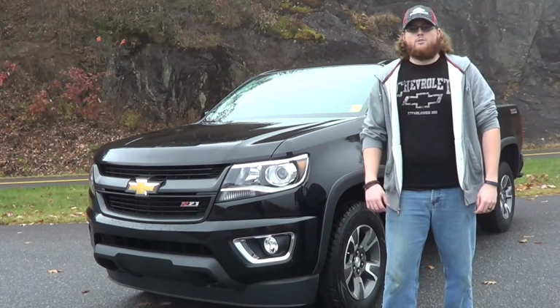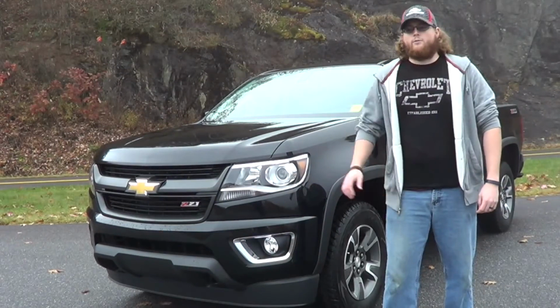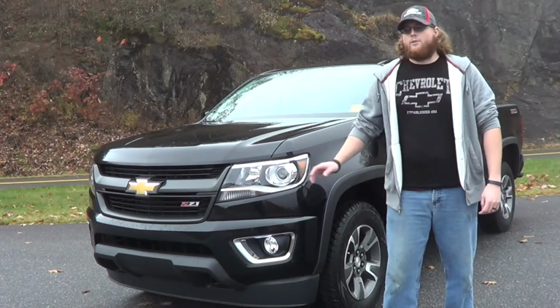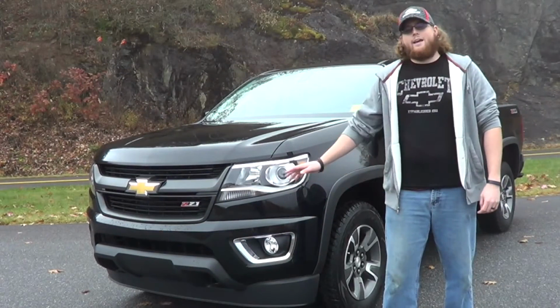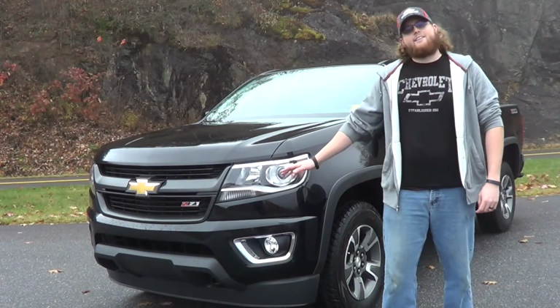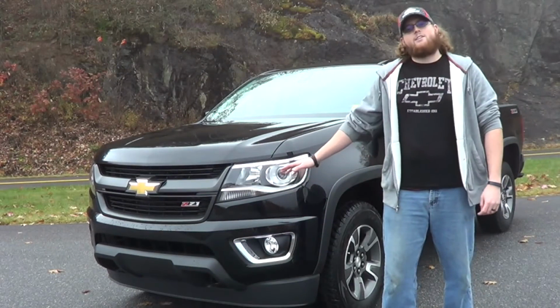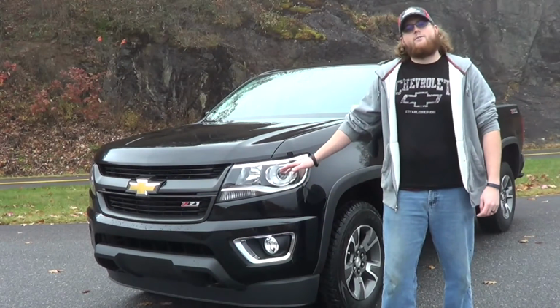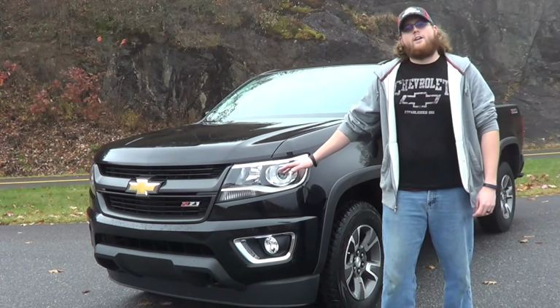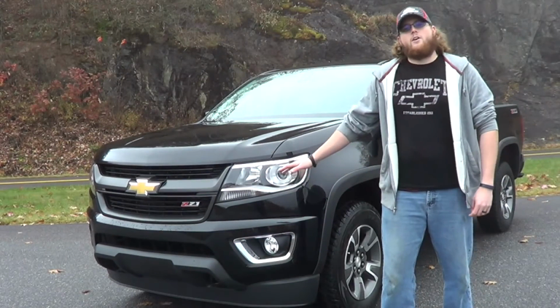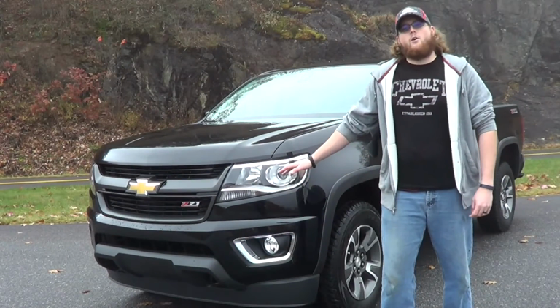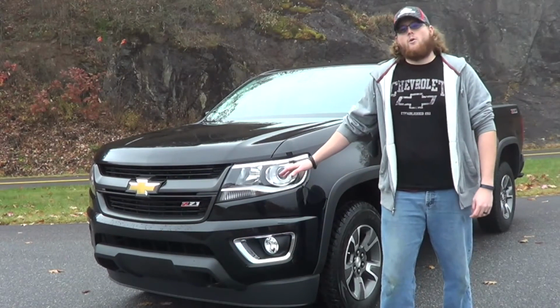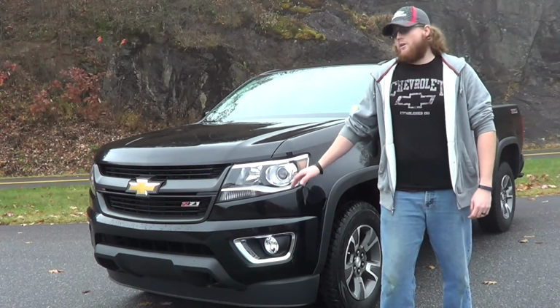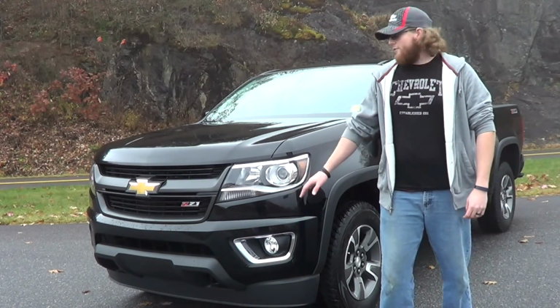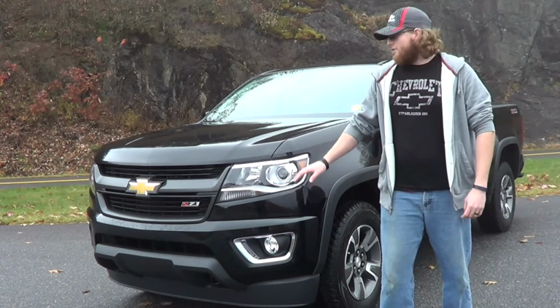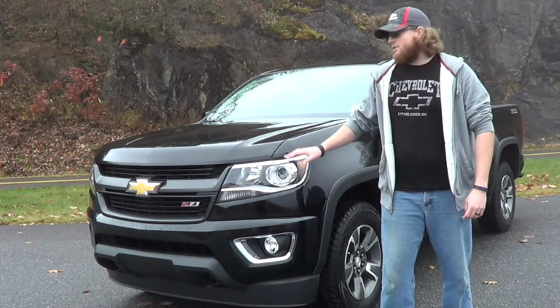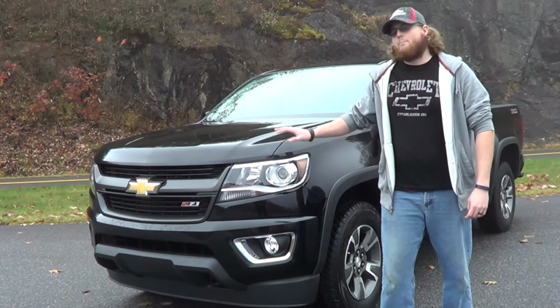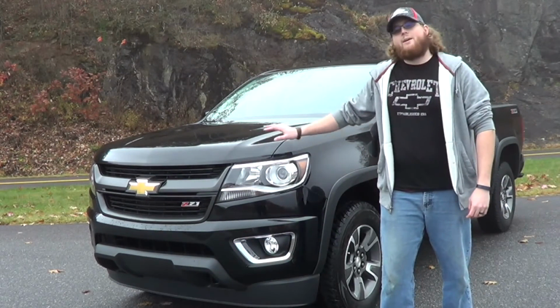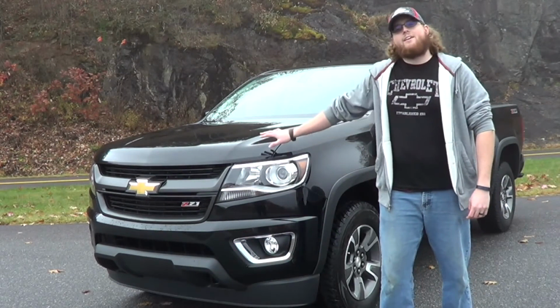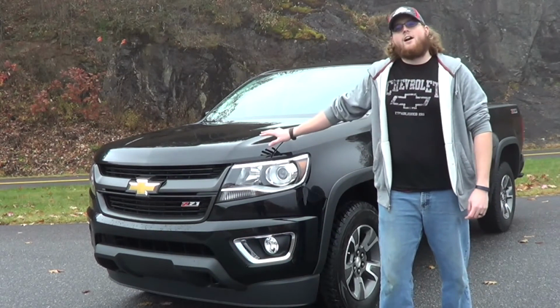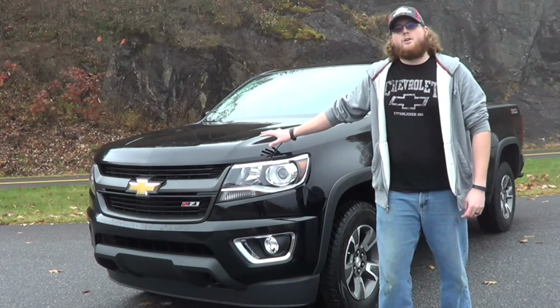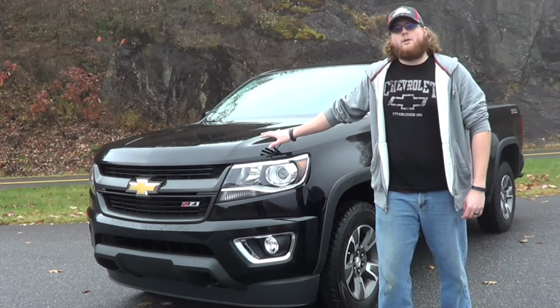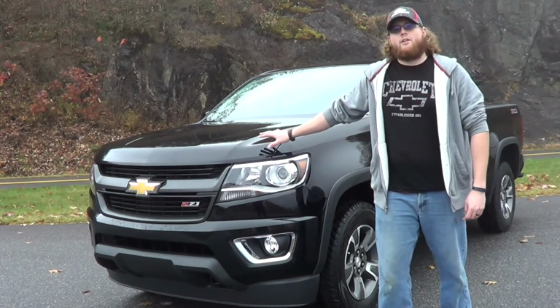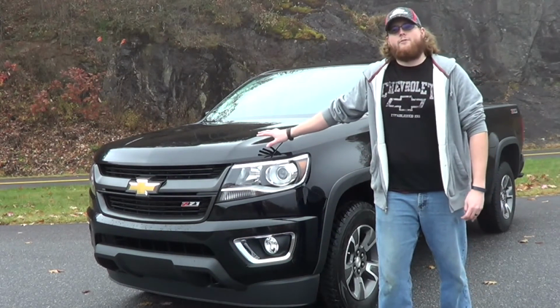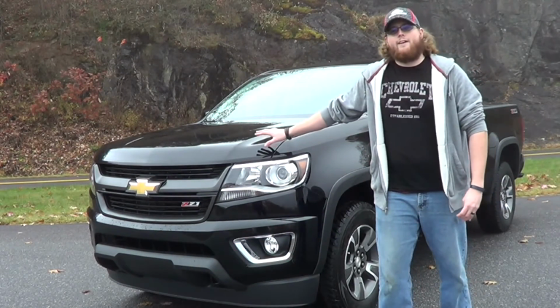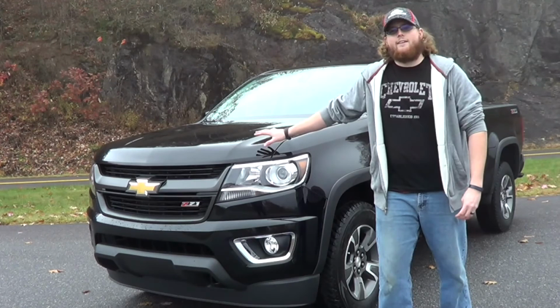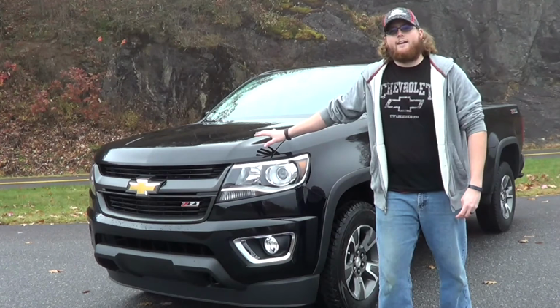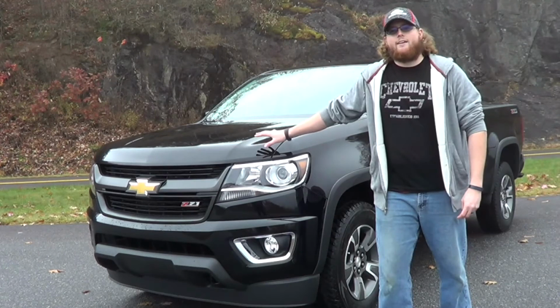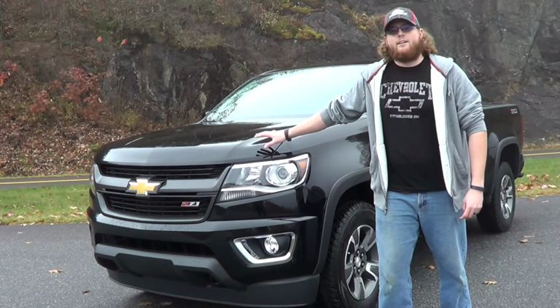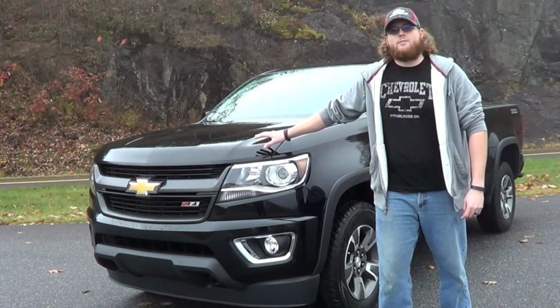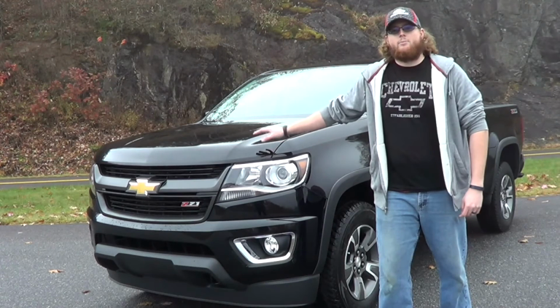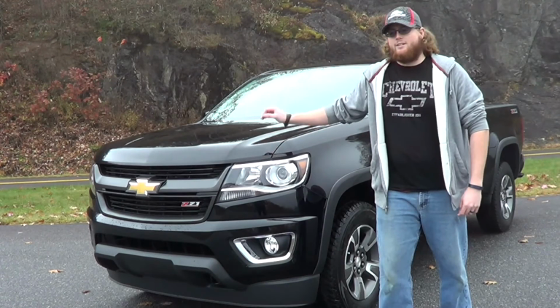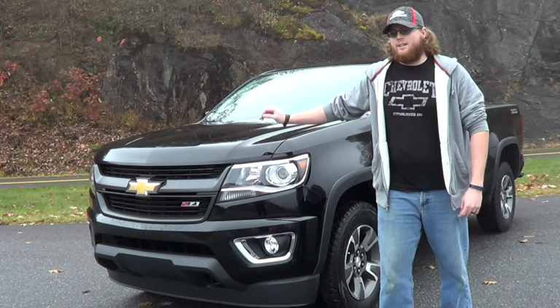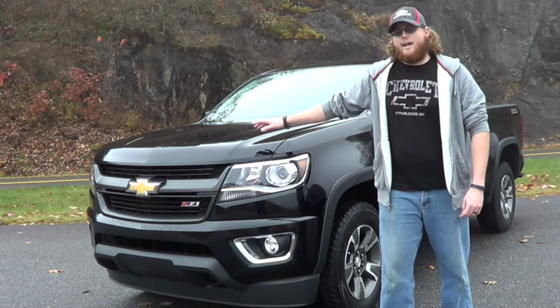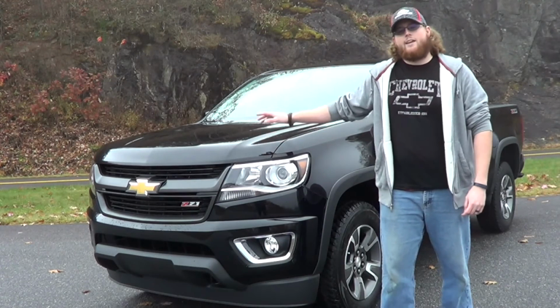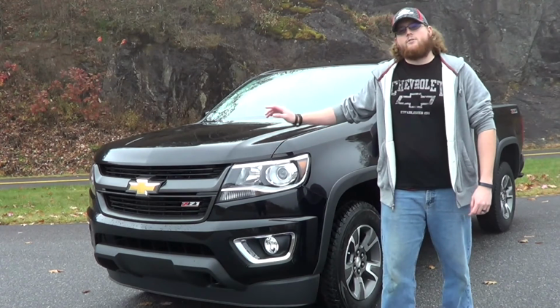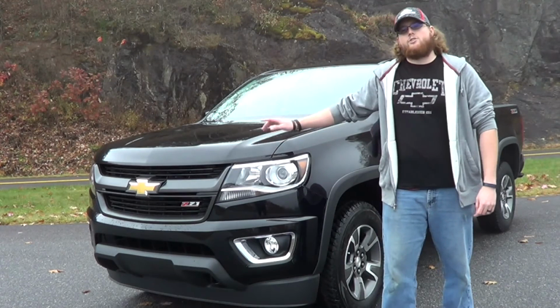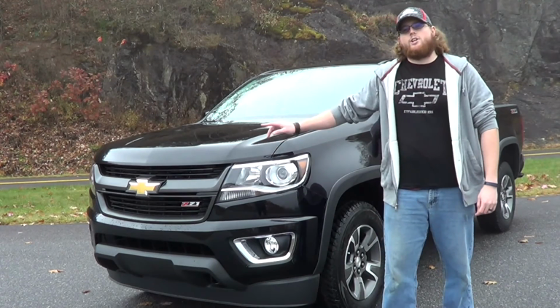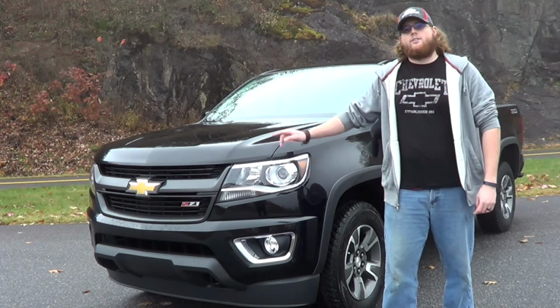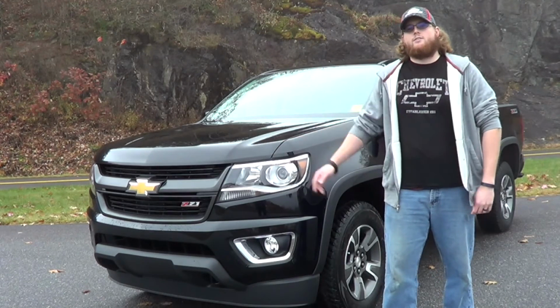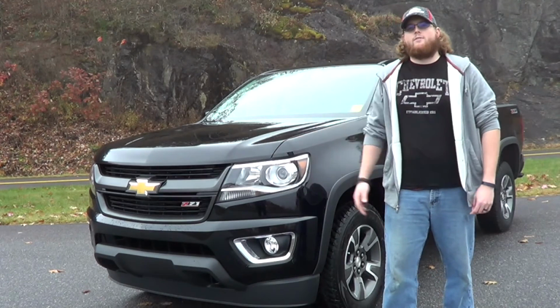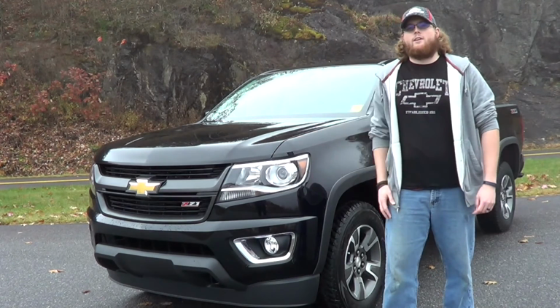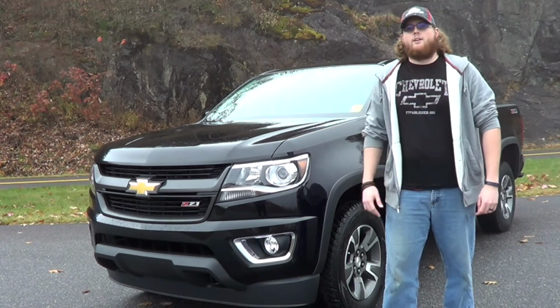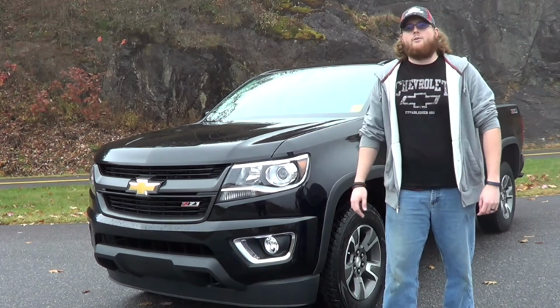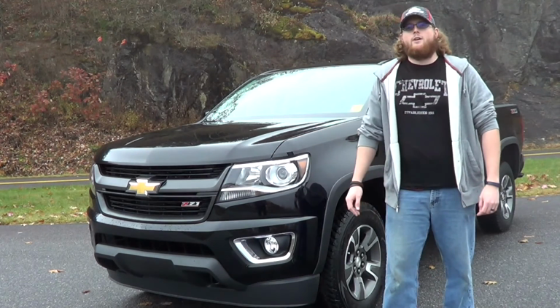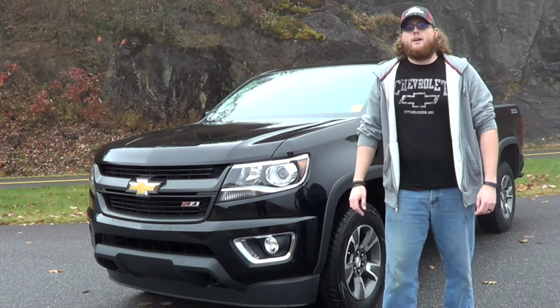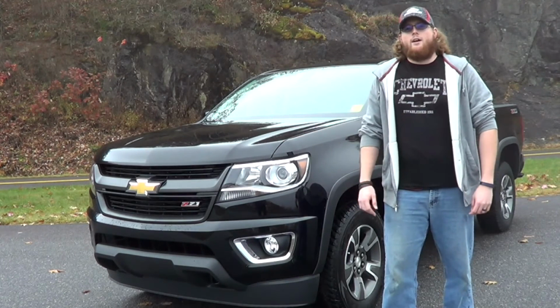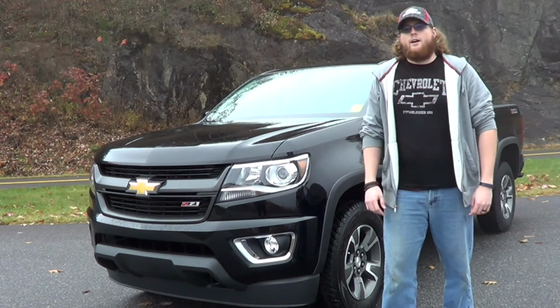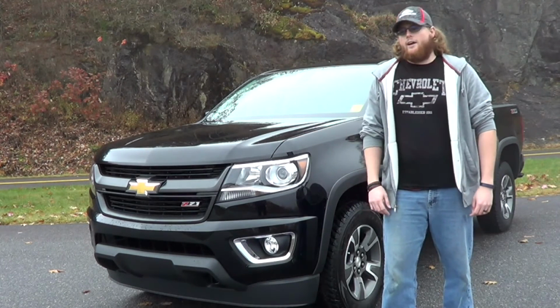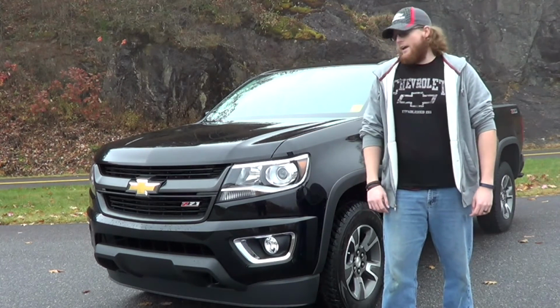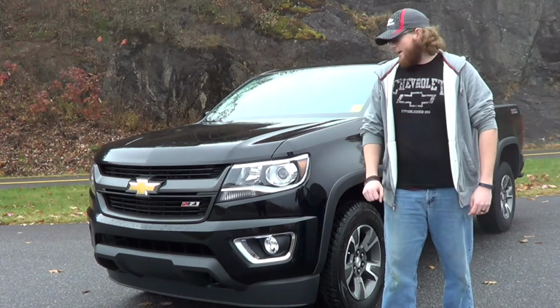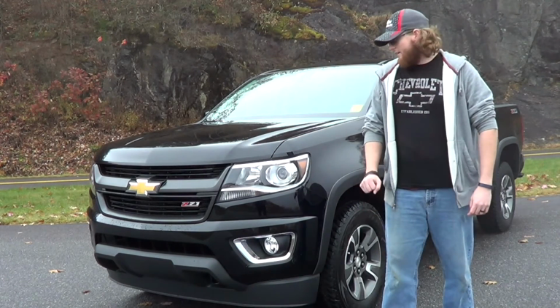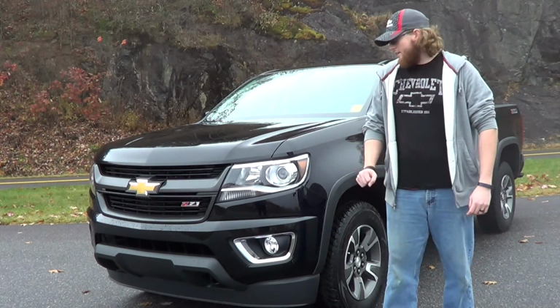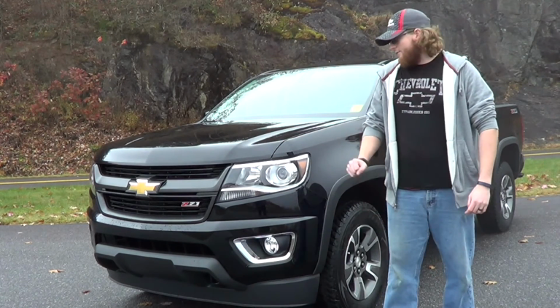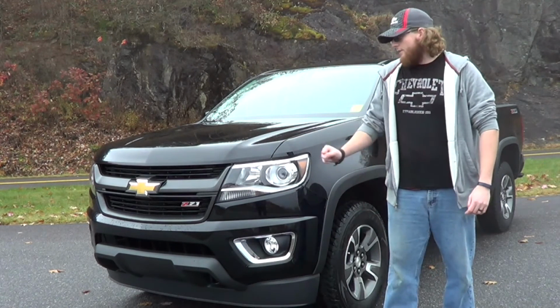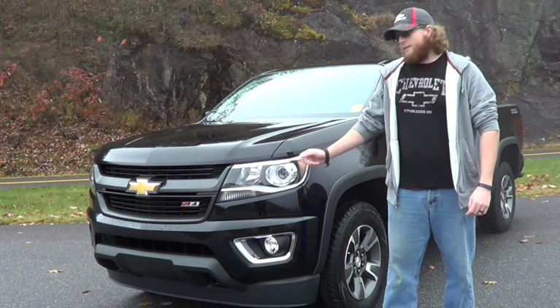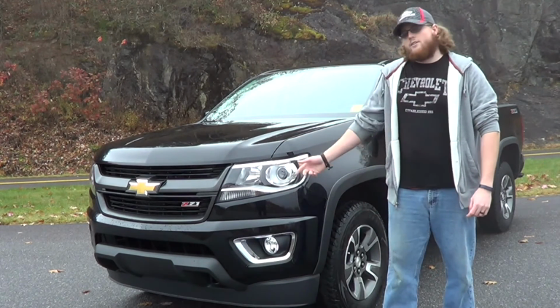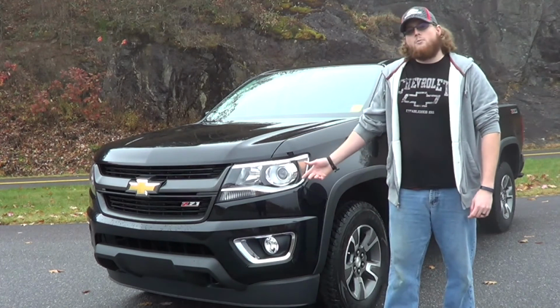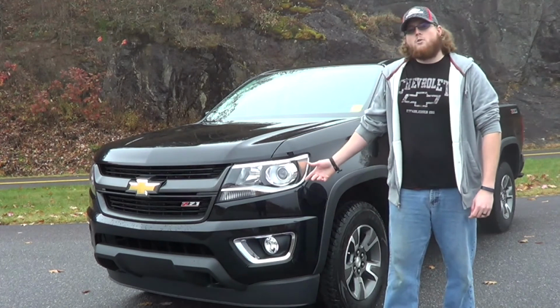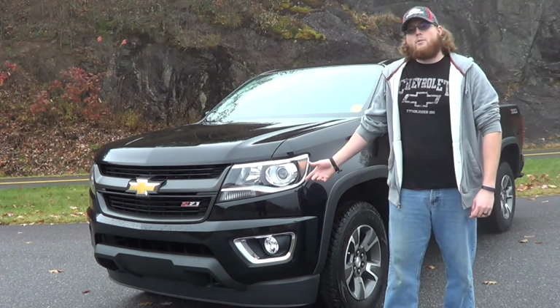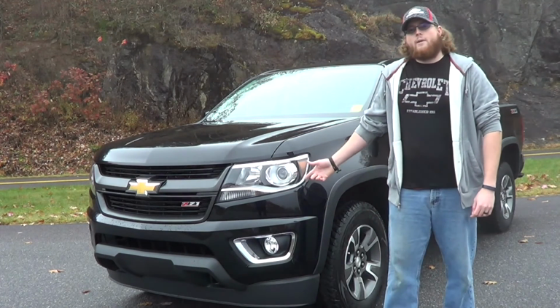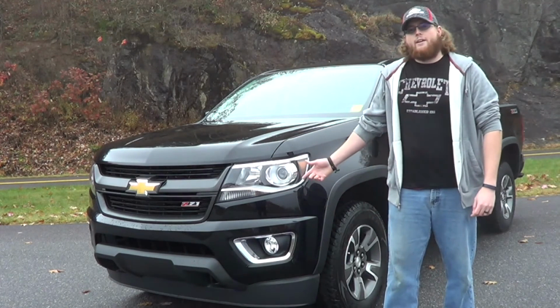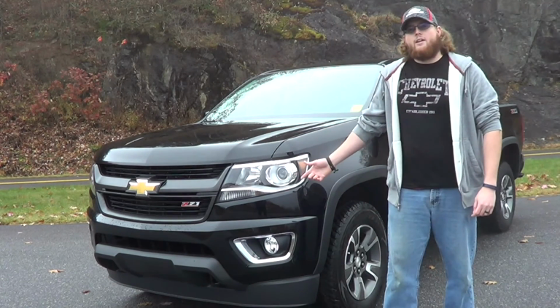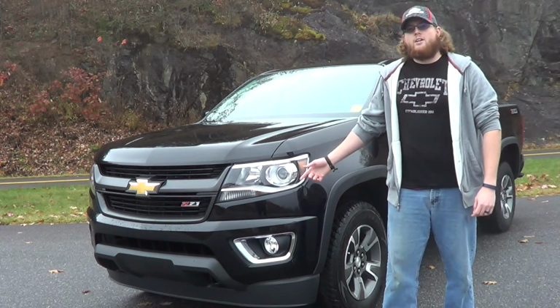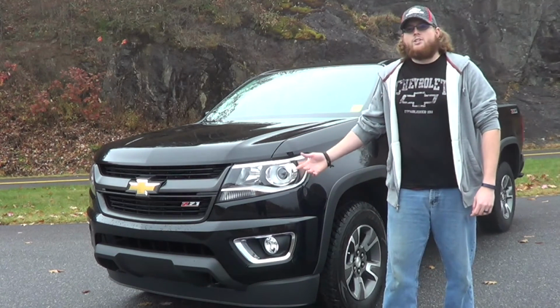So if you like this video, or if you're just a big Colorado fan like us, please like or share this video, and if you'd like to know more about it, check out some of our other videos.